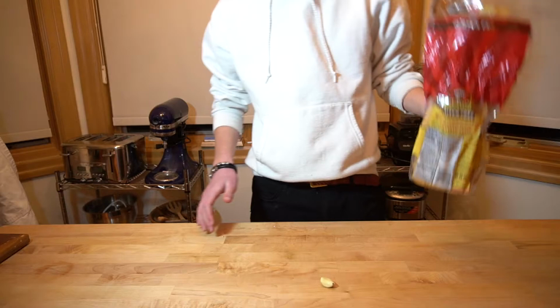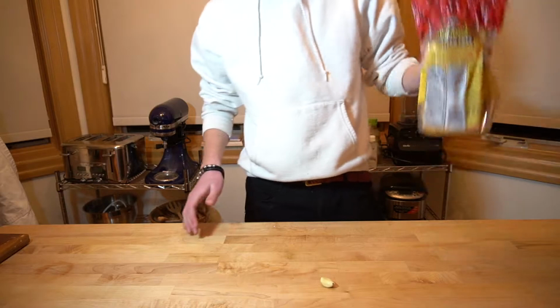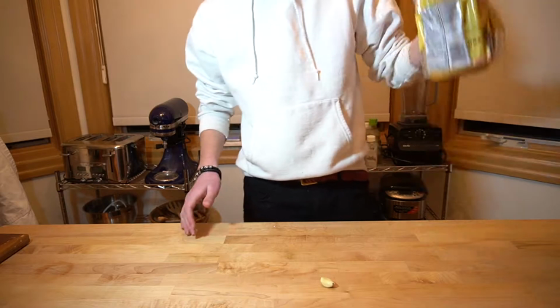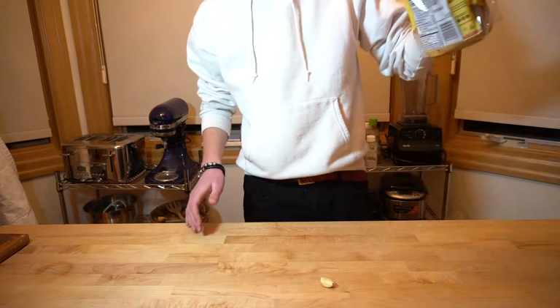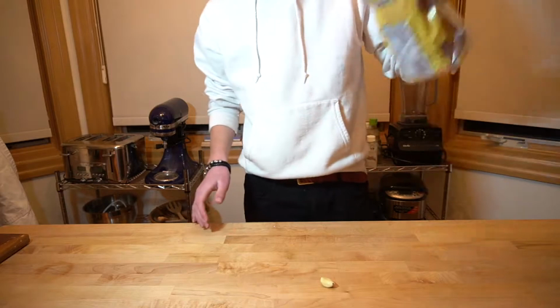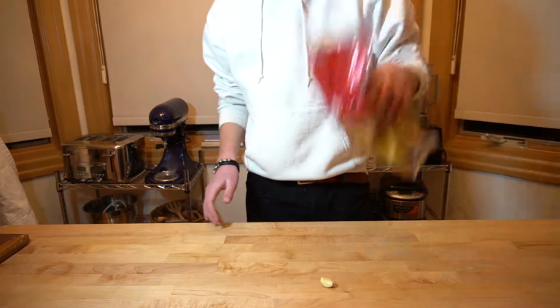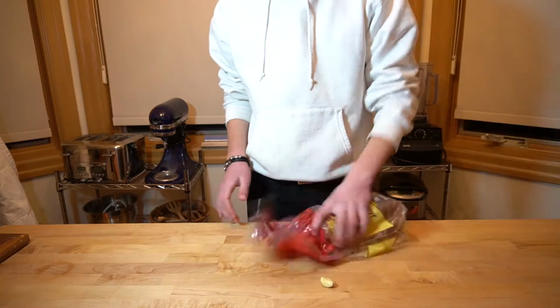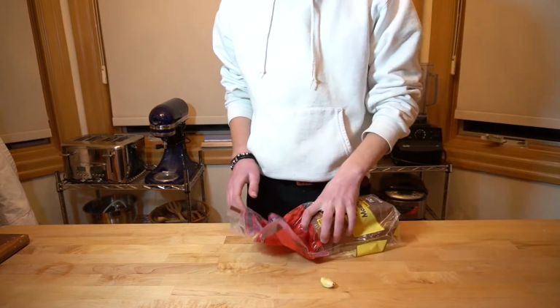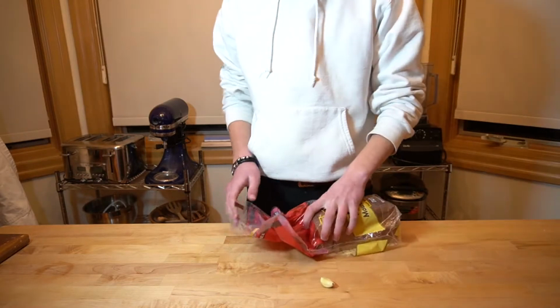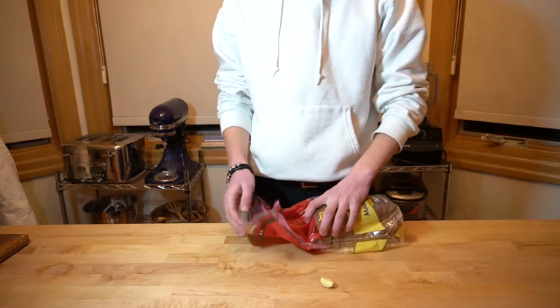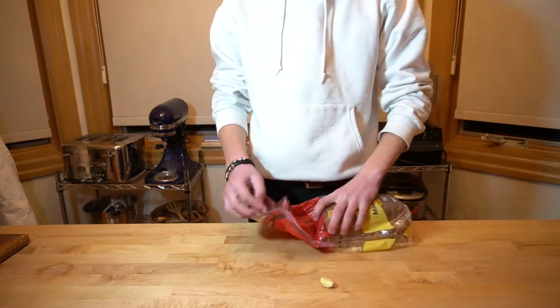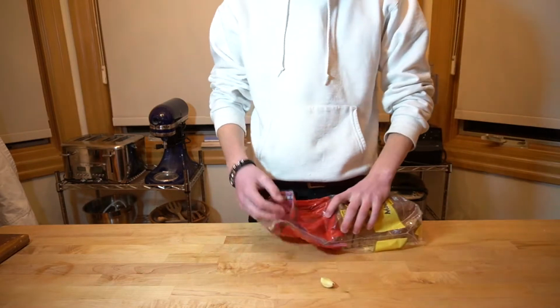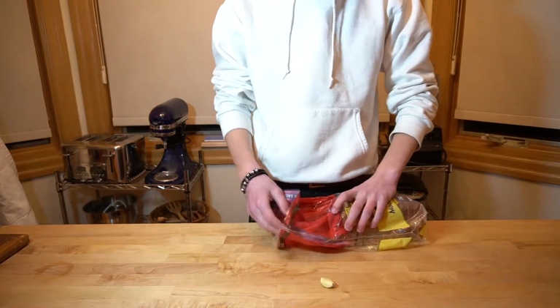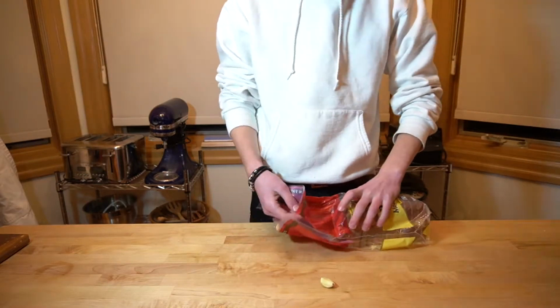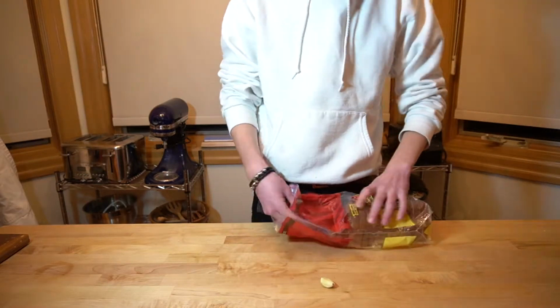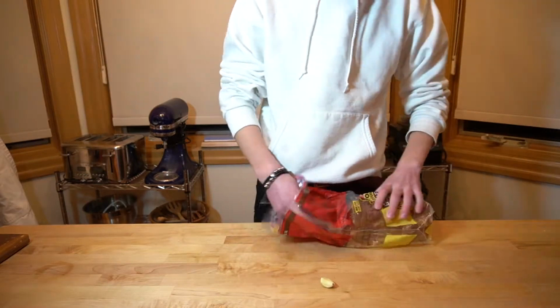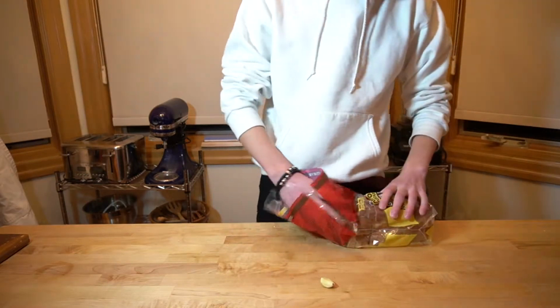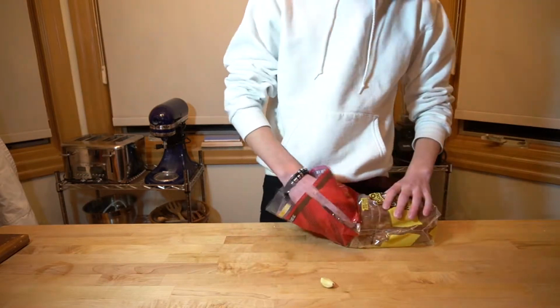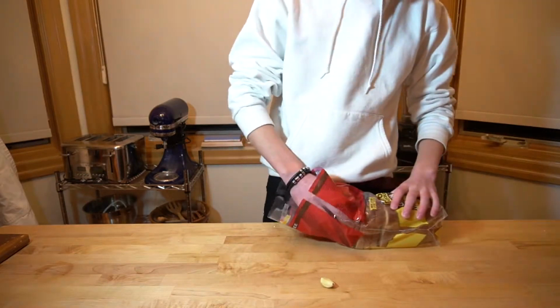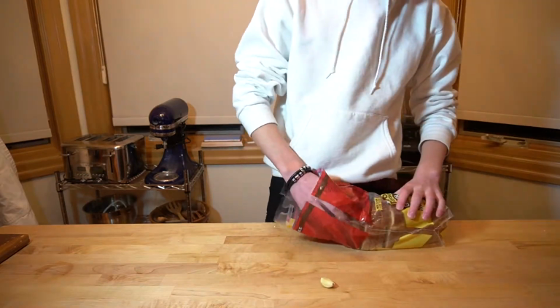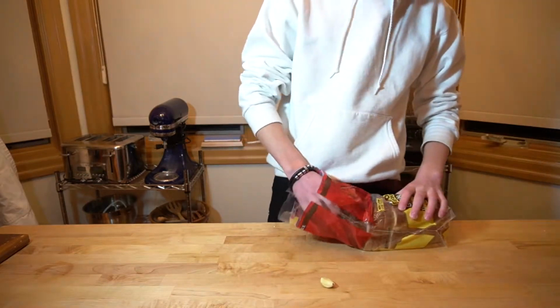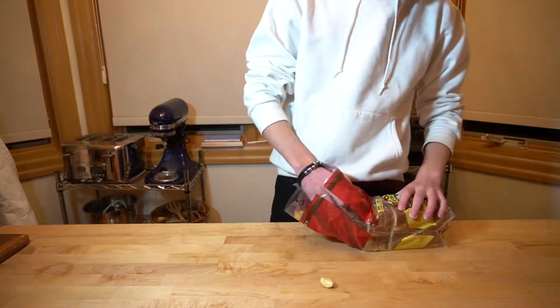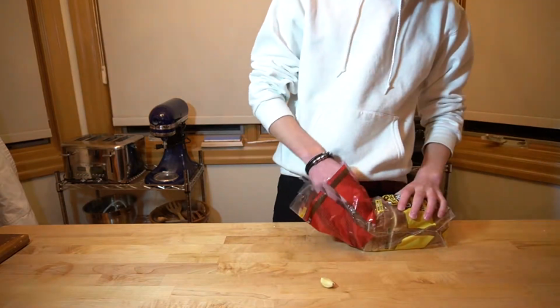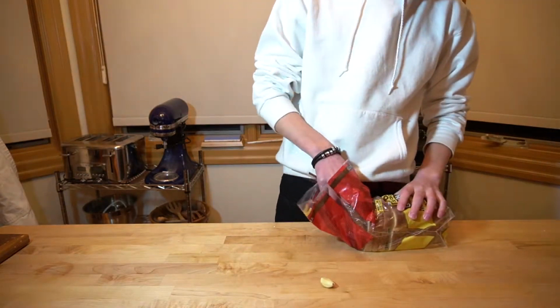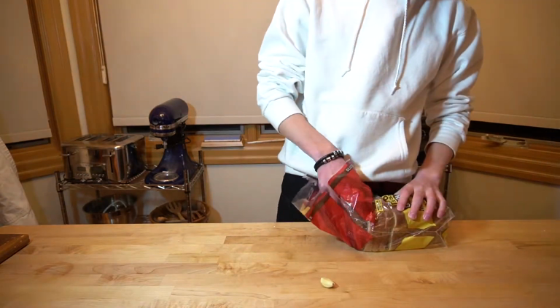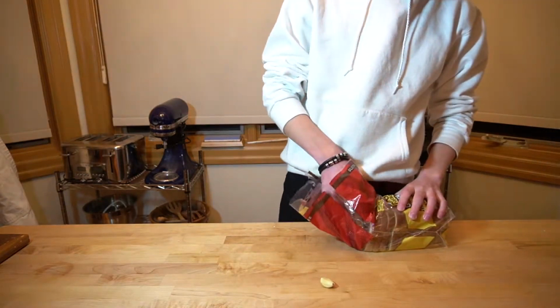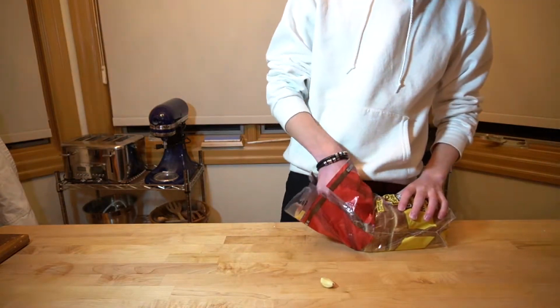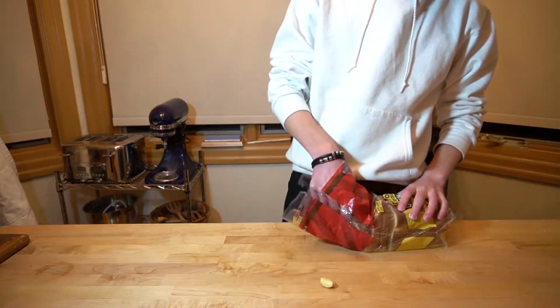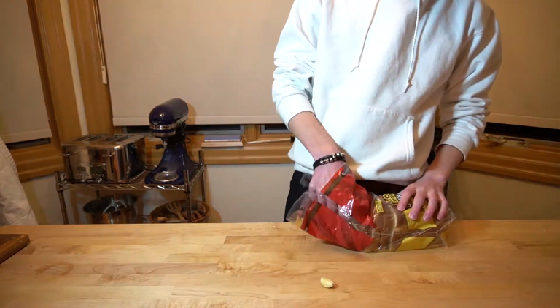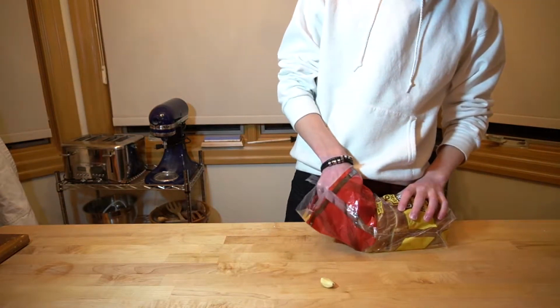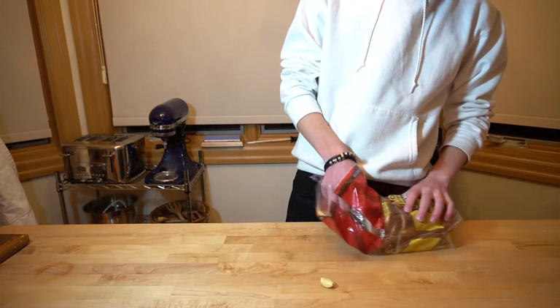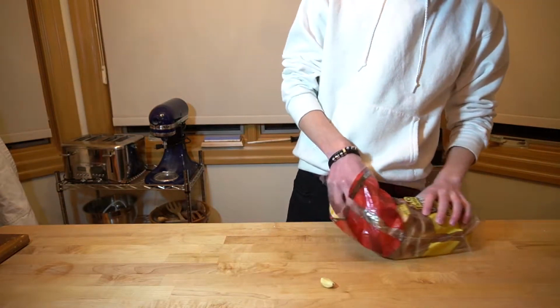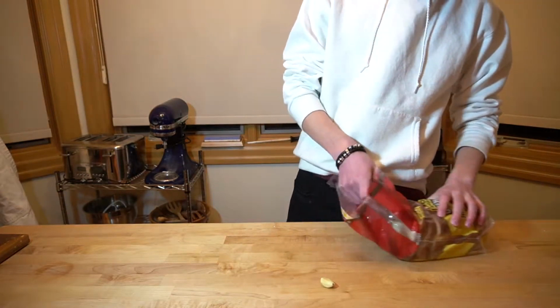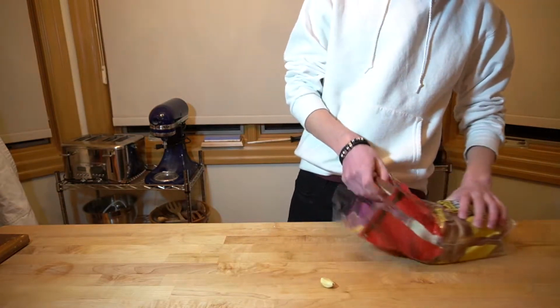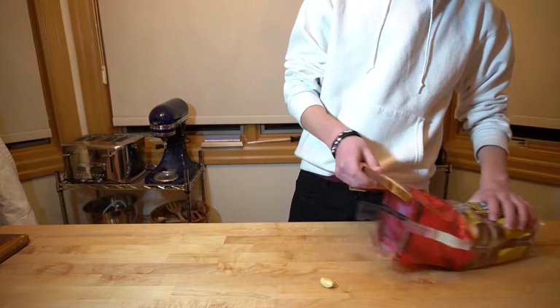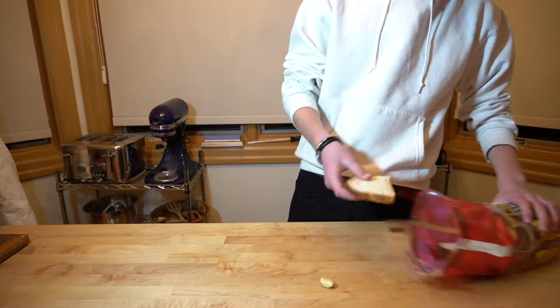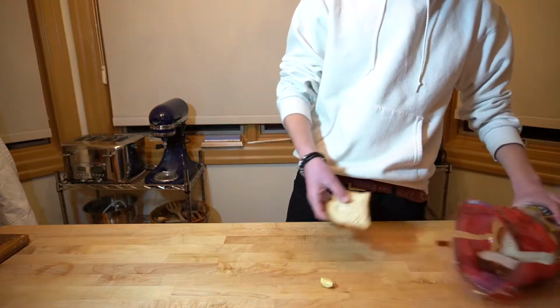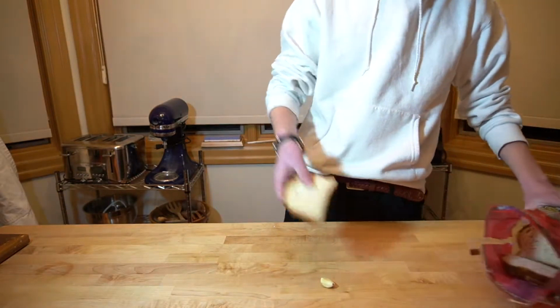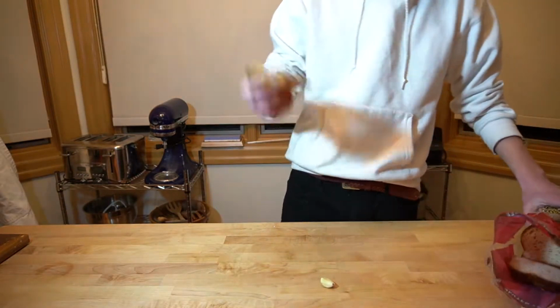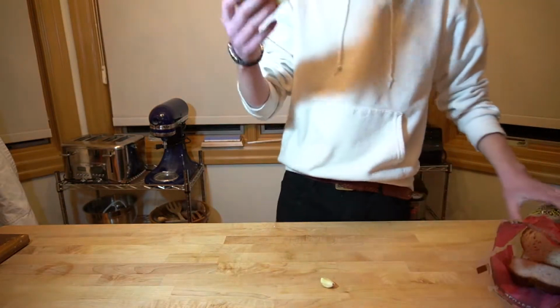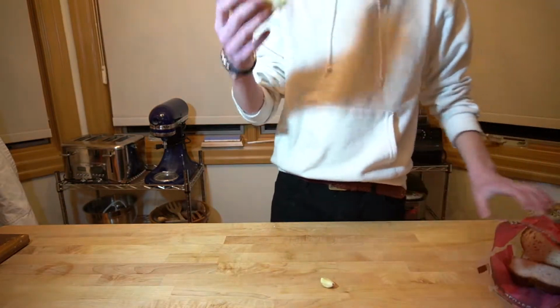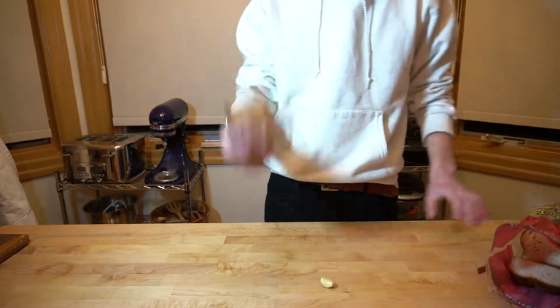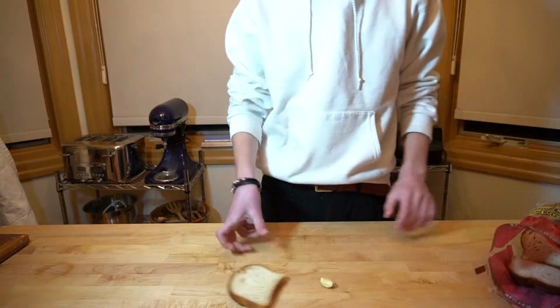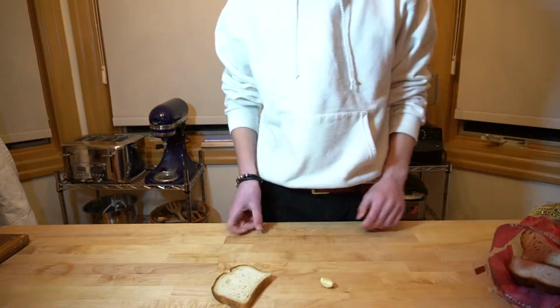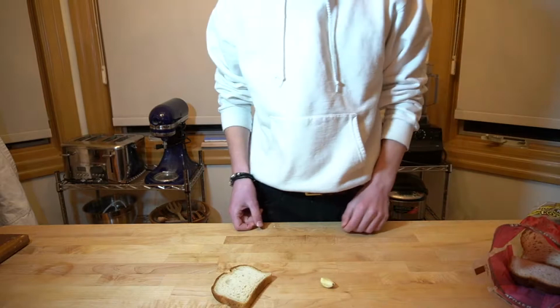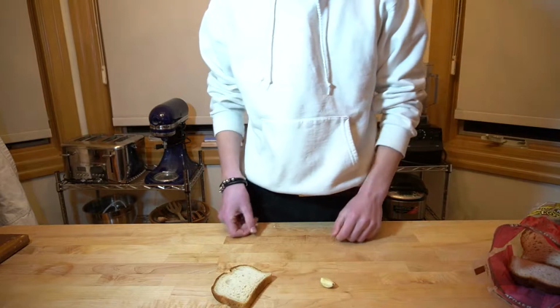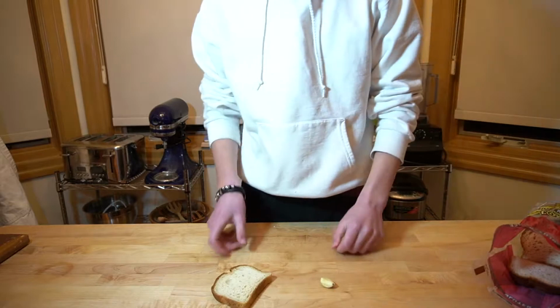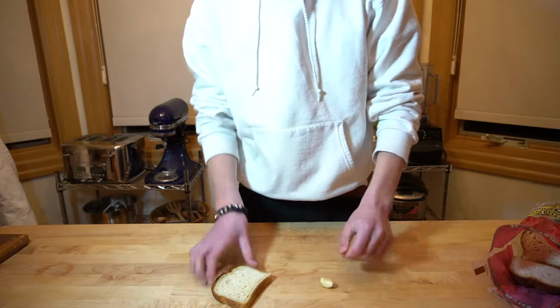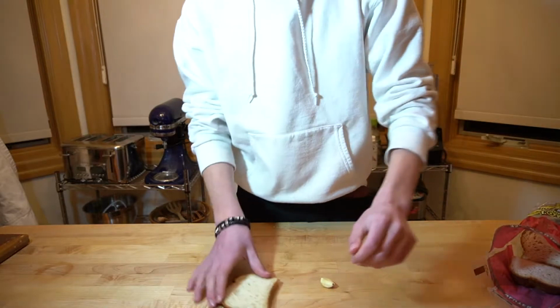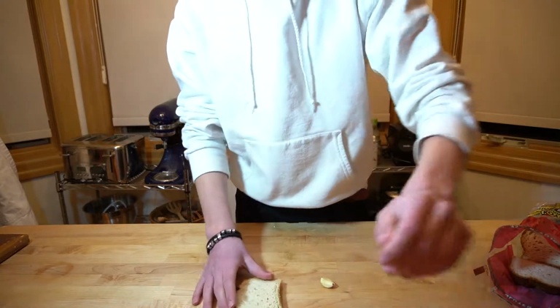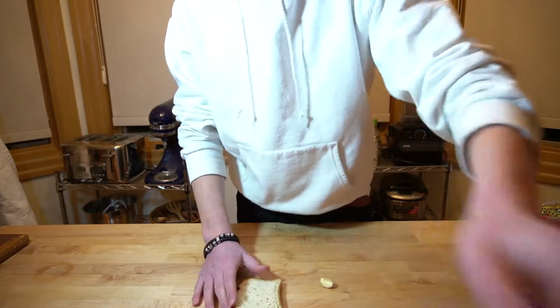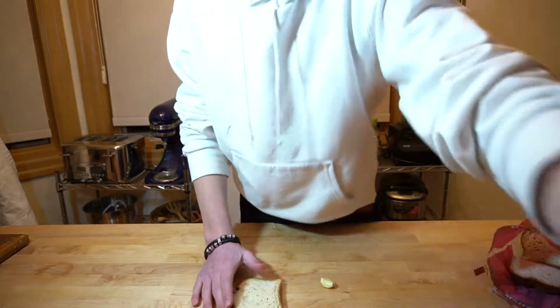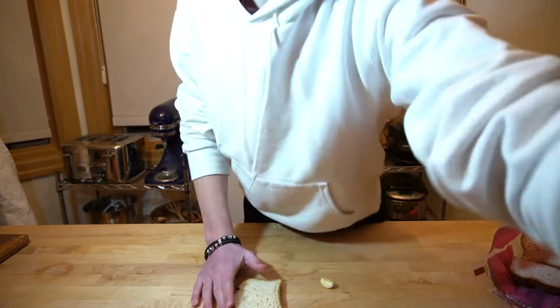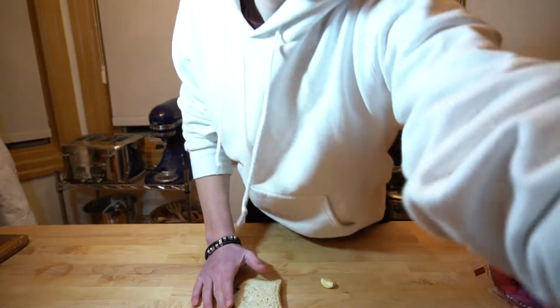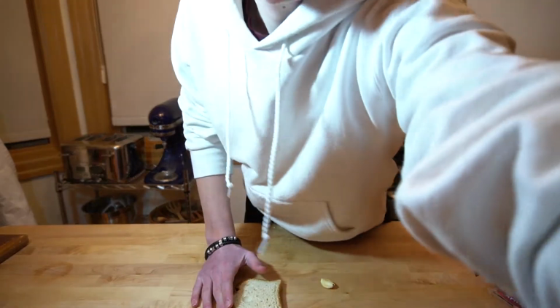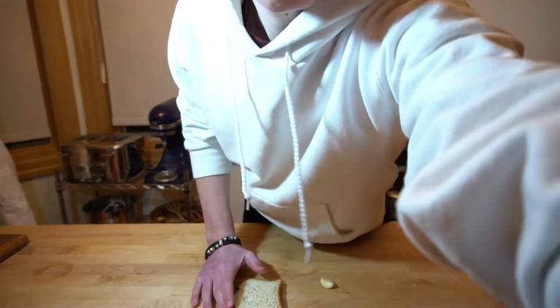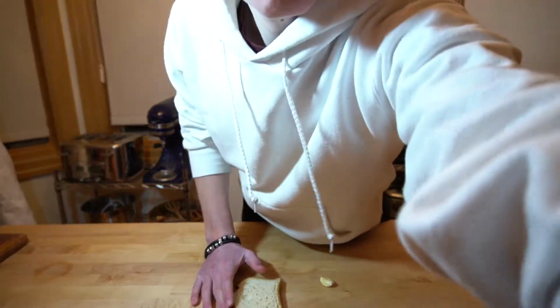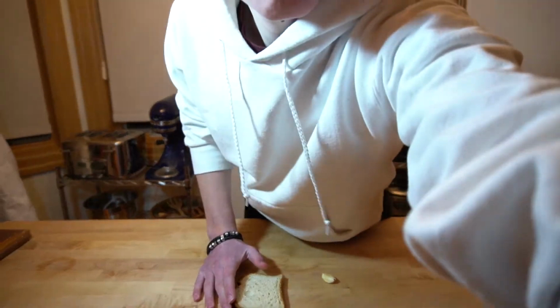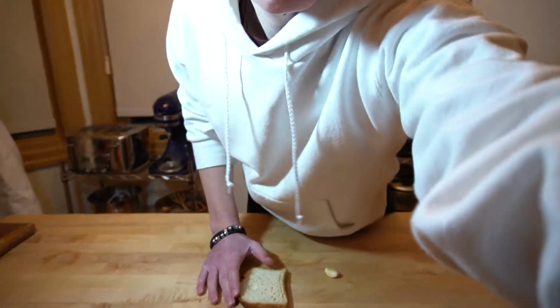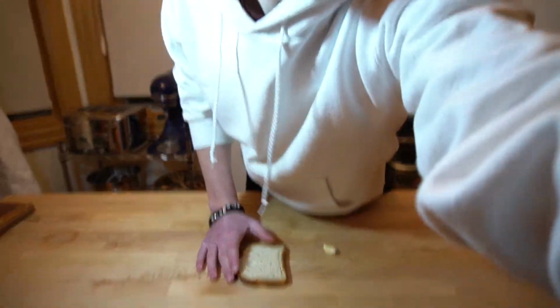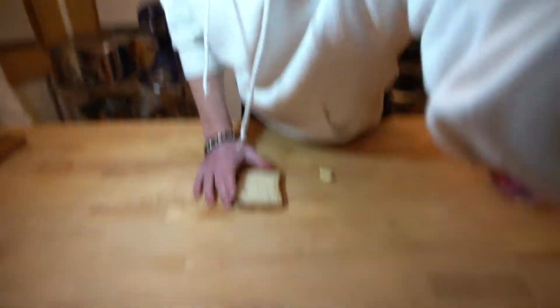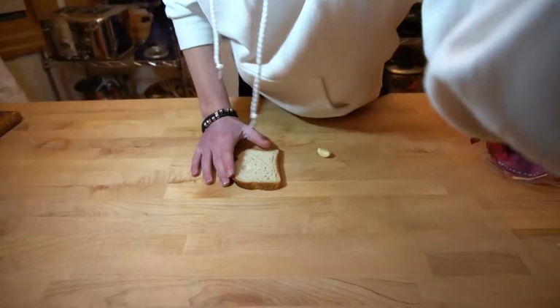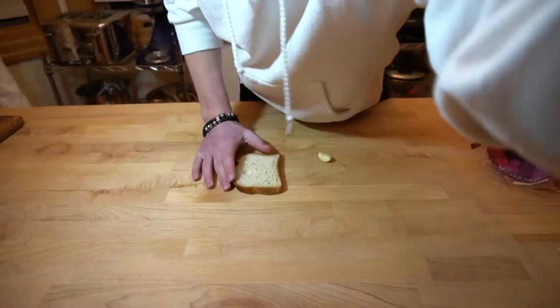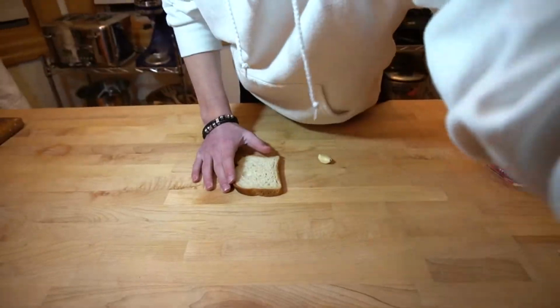Alright, so today we're making garlic bread. Grab your bread ferociously, take out a piece and slap it down on the table like you're showing it who's boss.